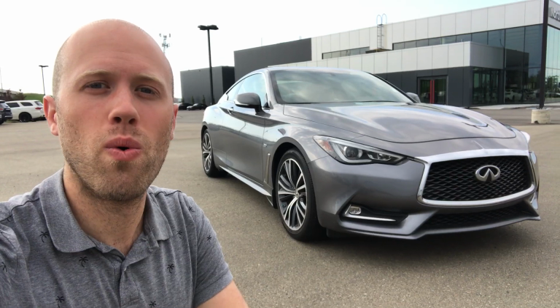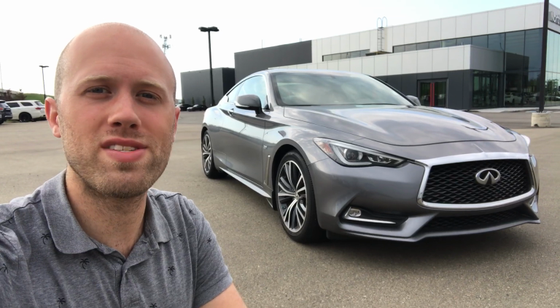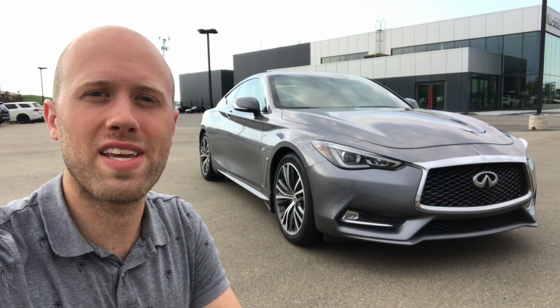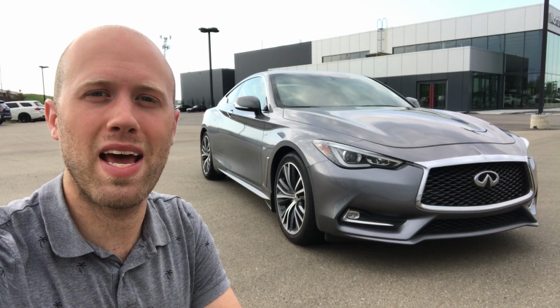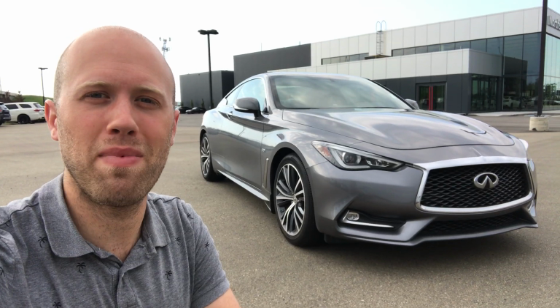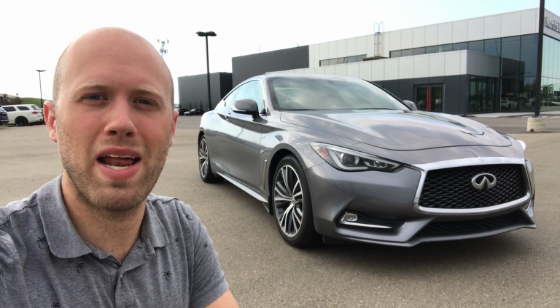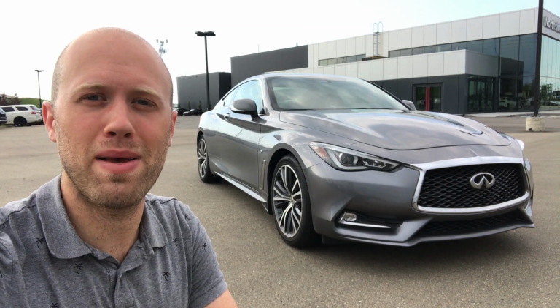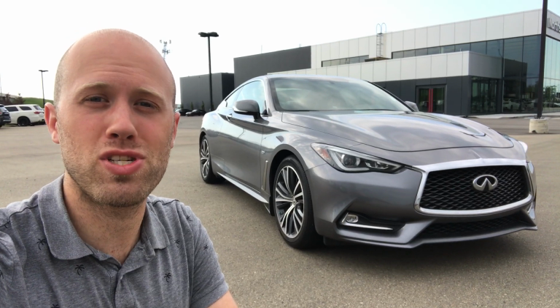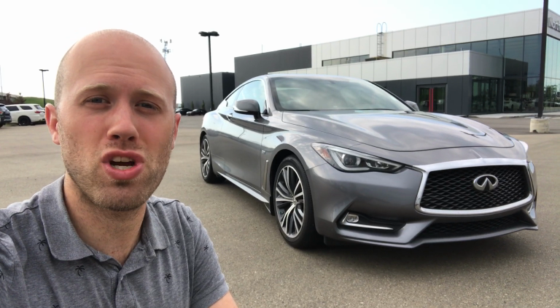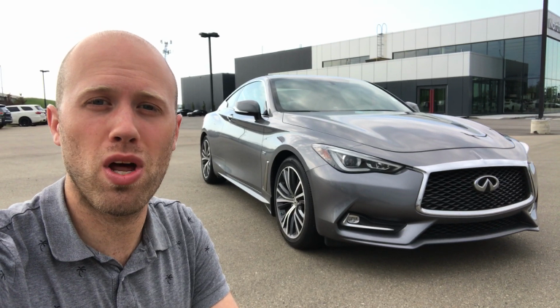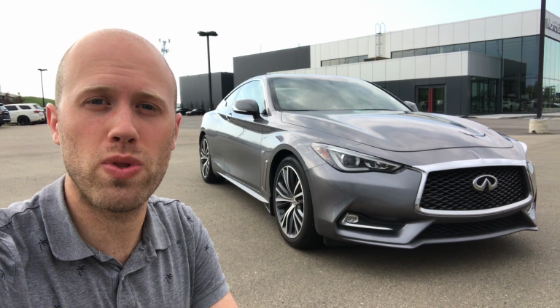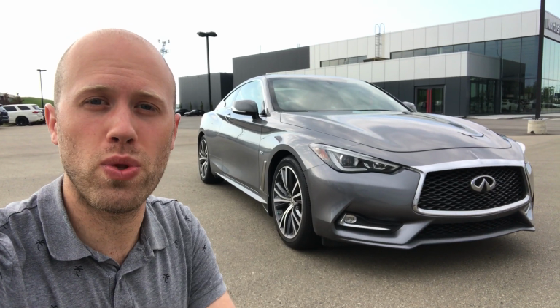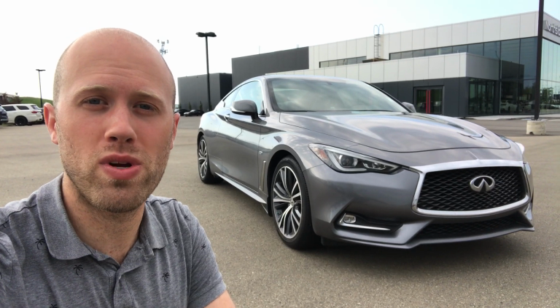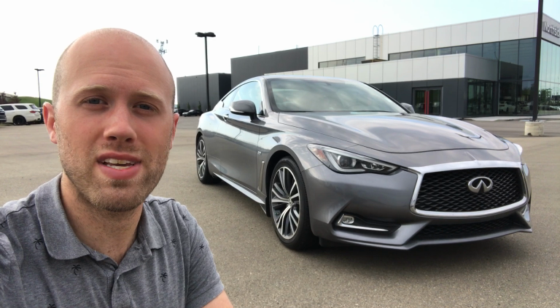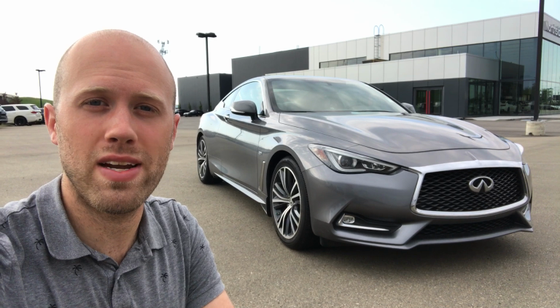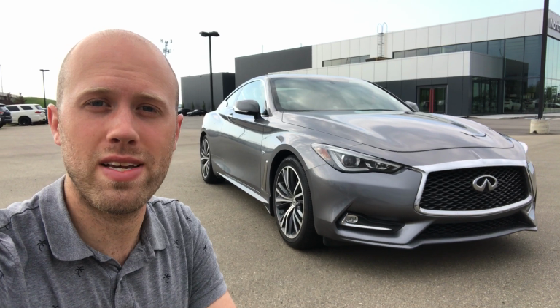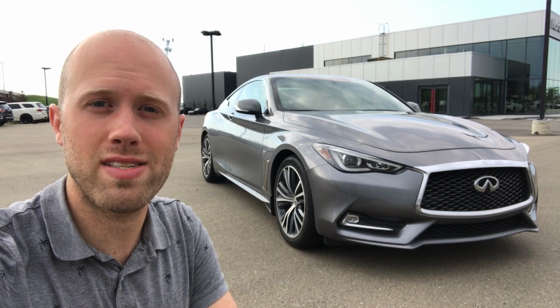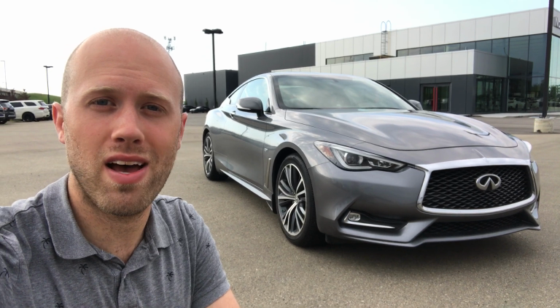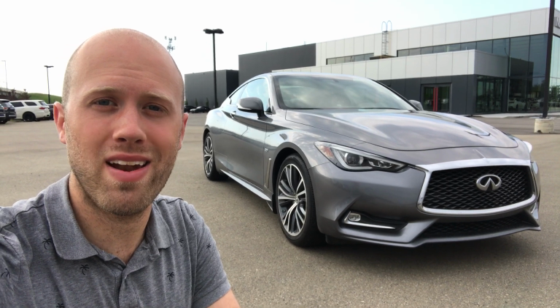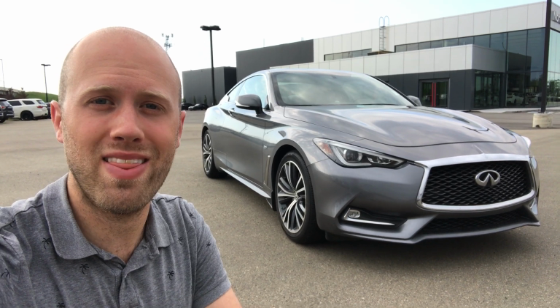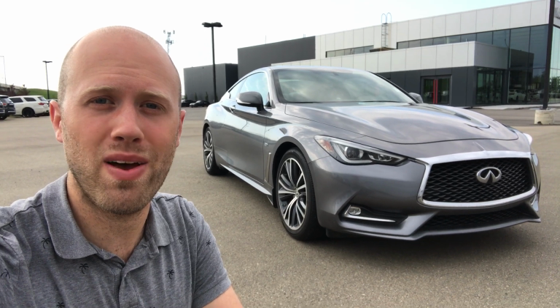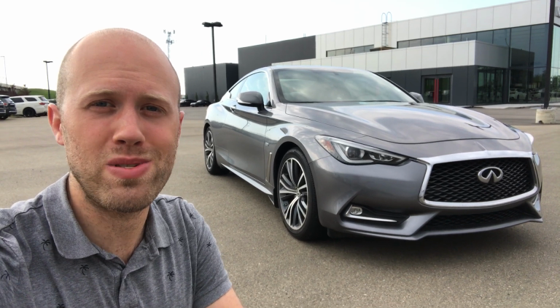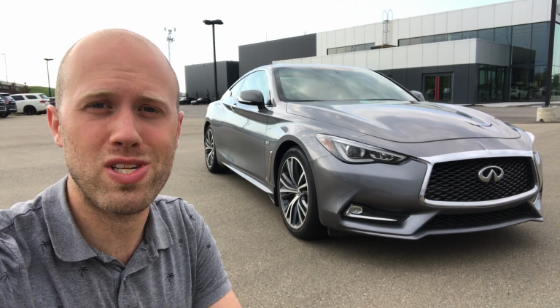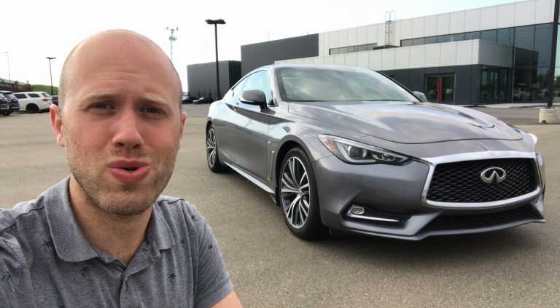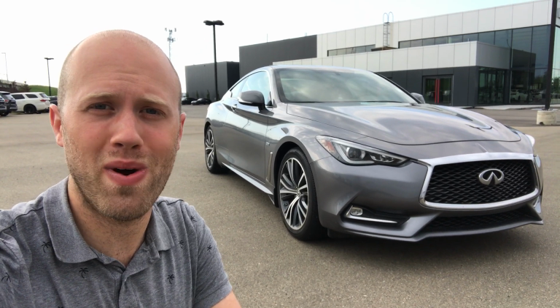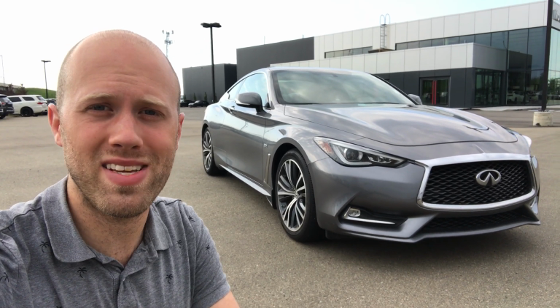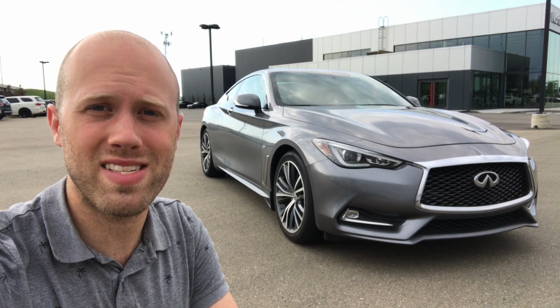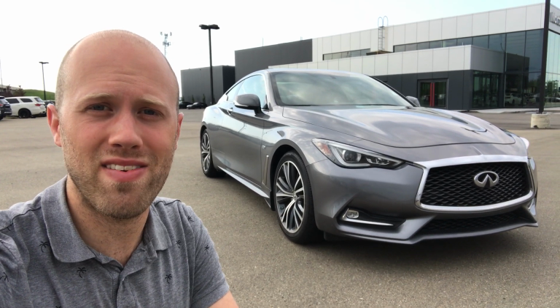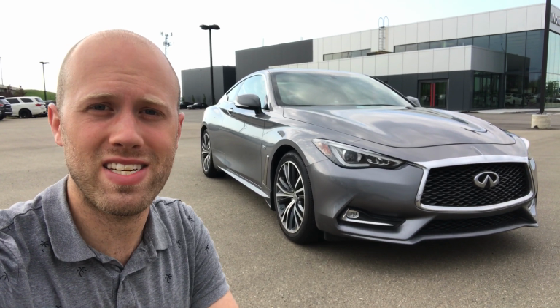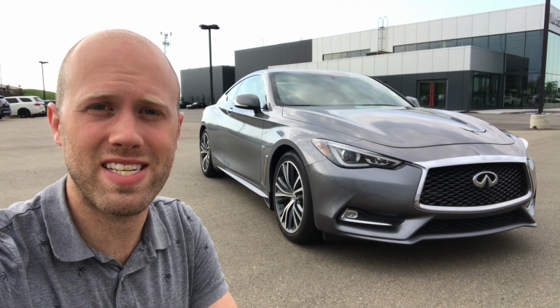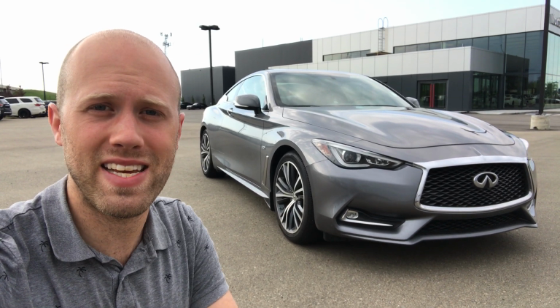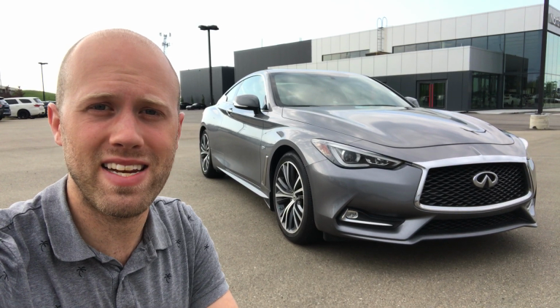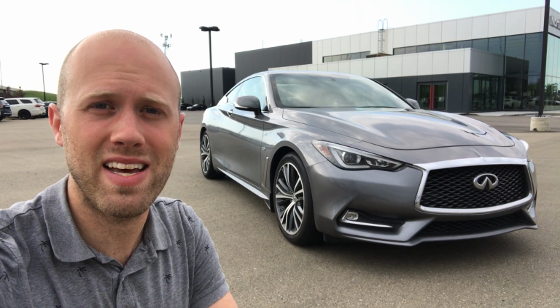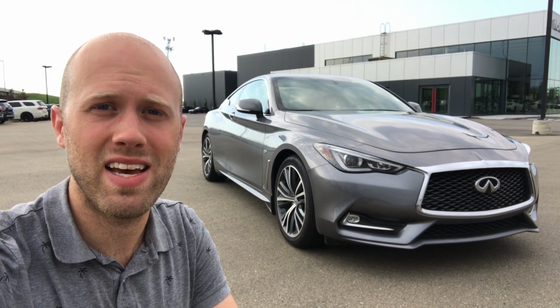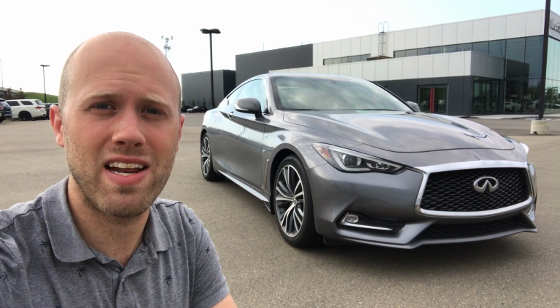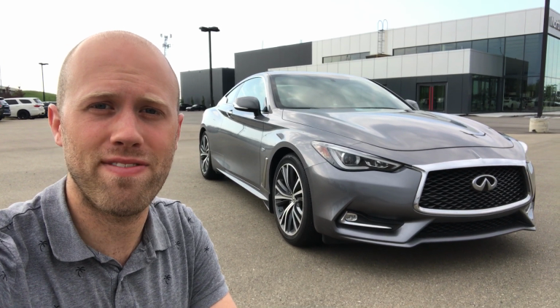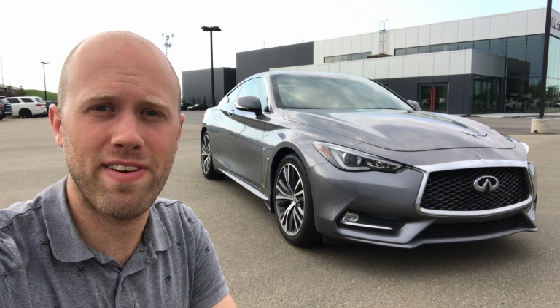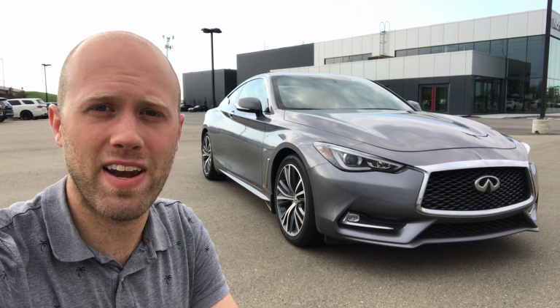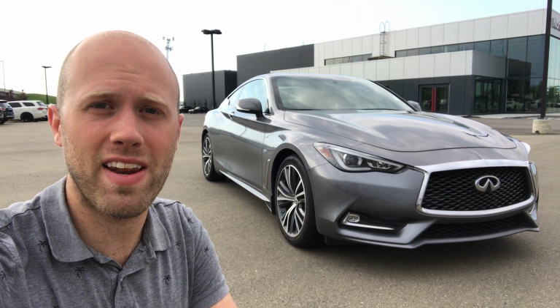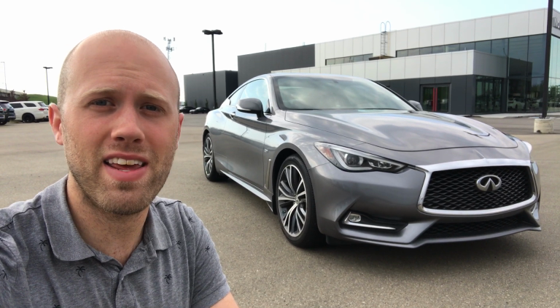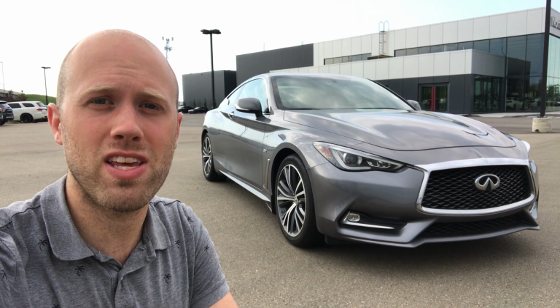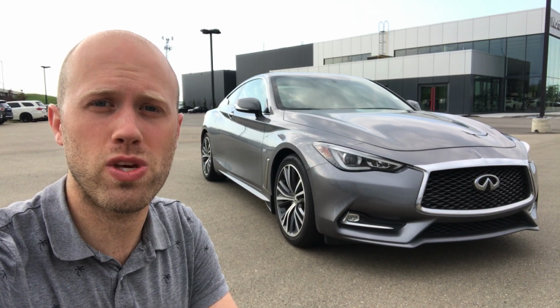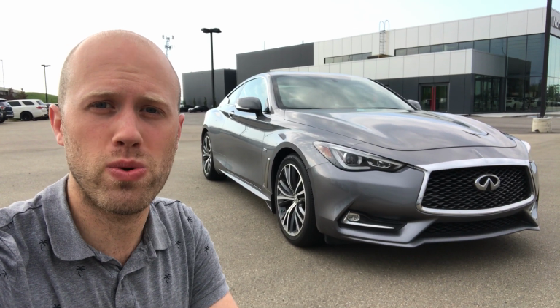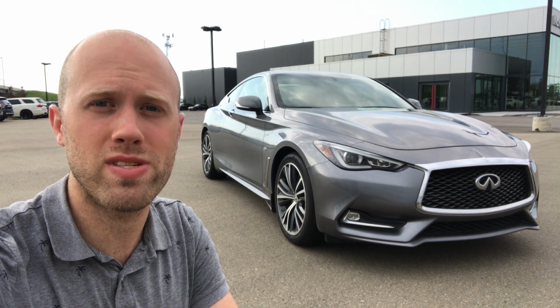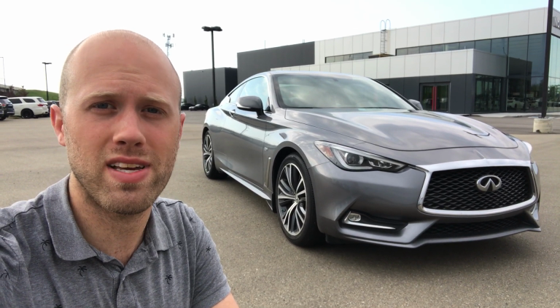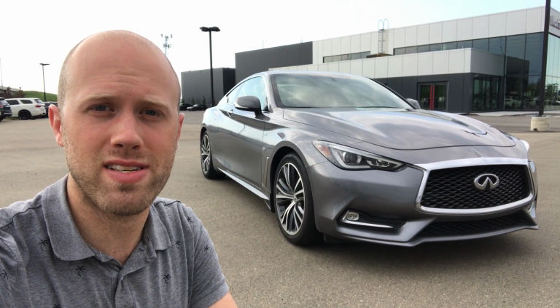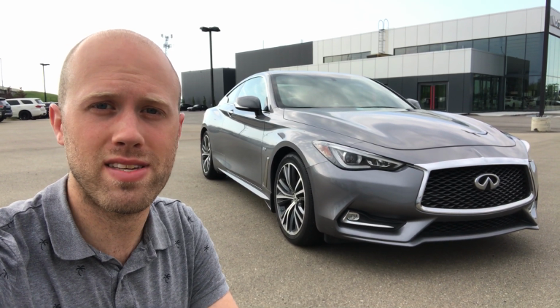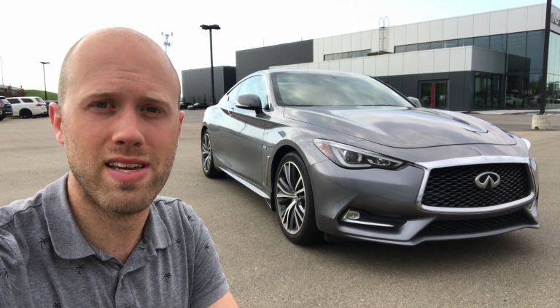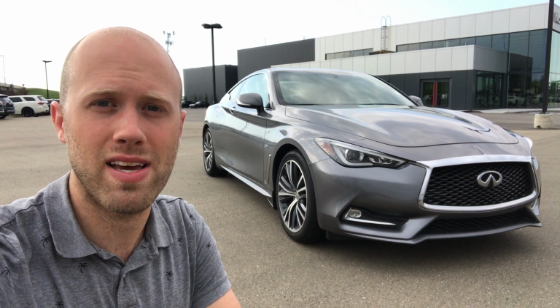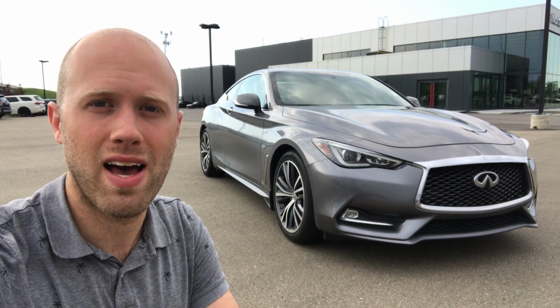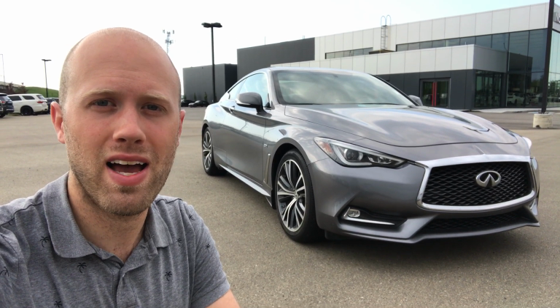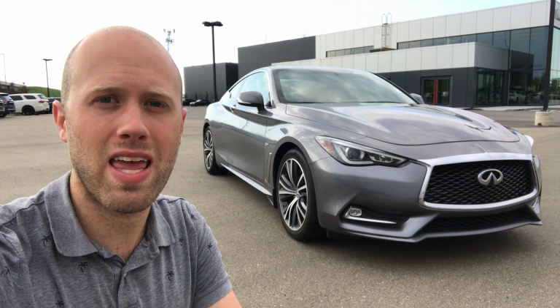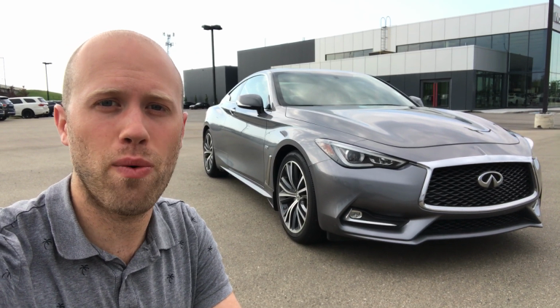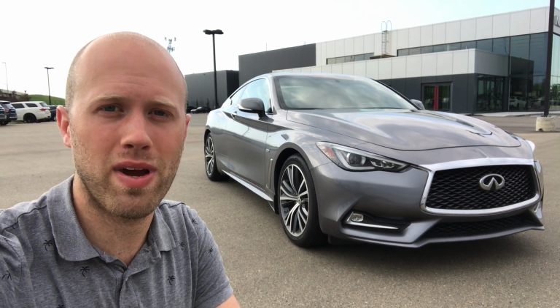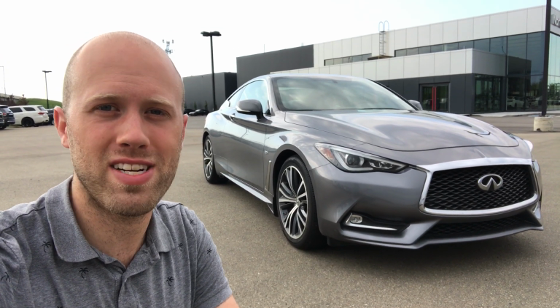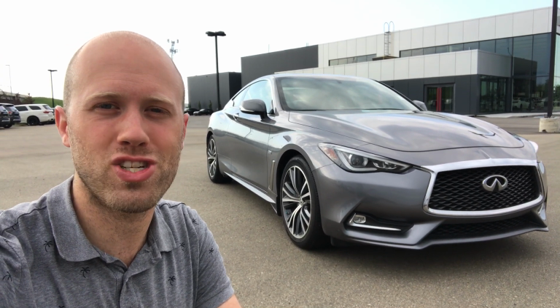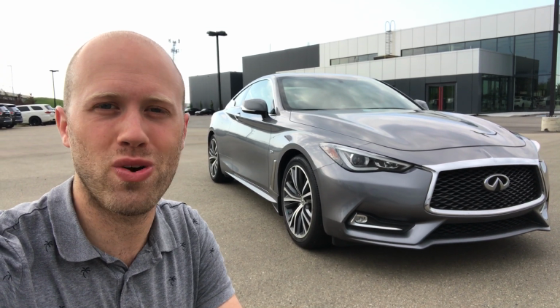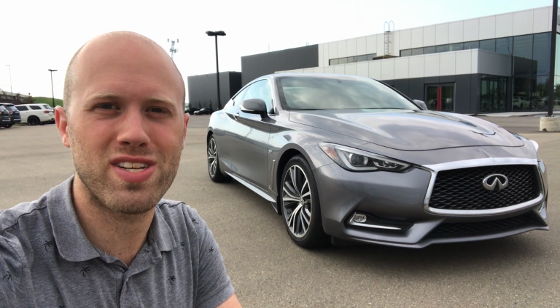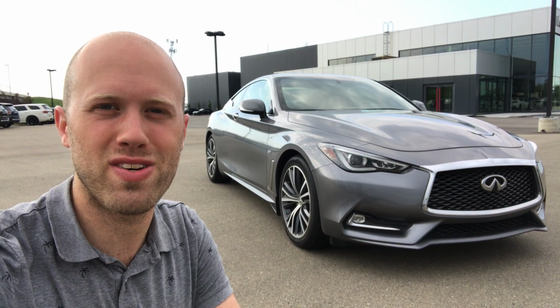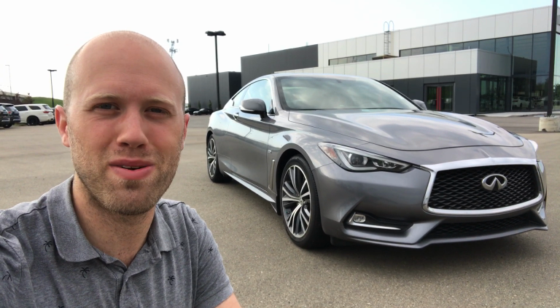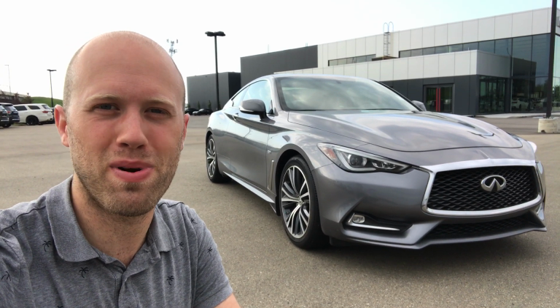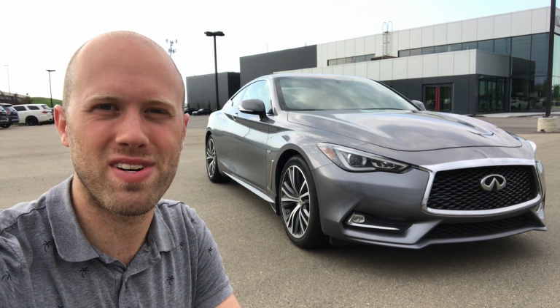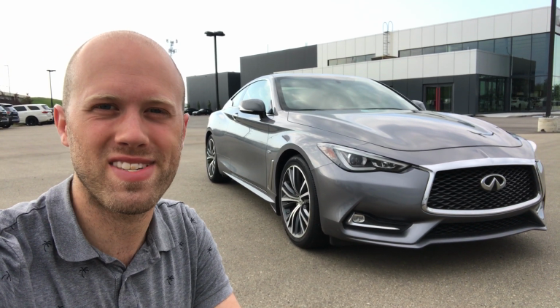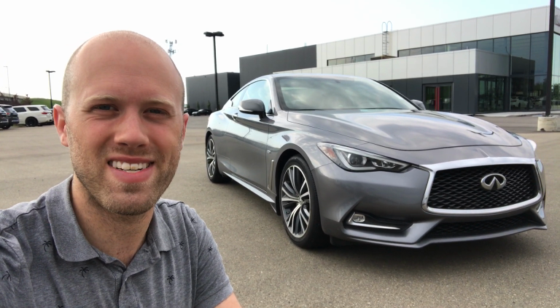Once again, my name is Sean with Northside Nissan, and that was the 2017 Infiniti Q60. I can't wait to show it to you in person.